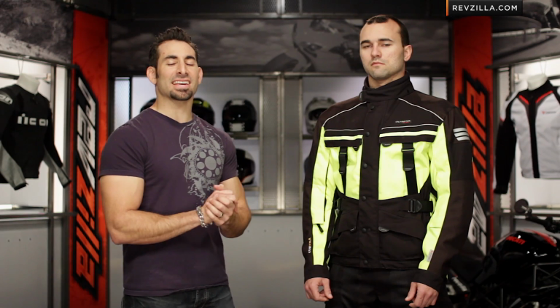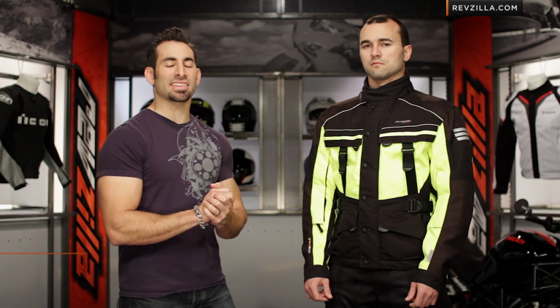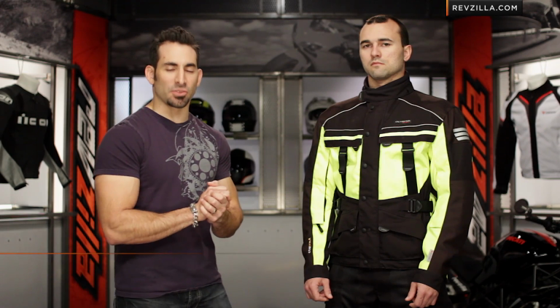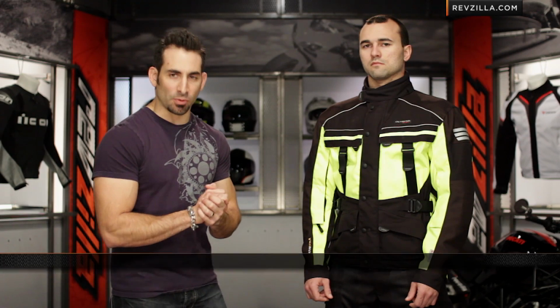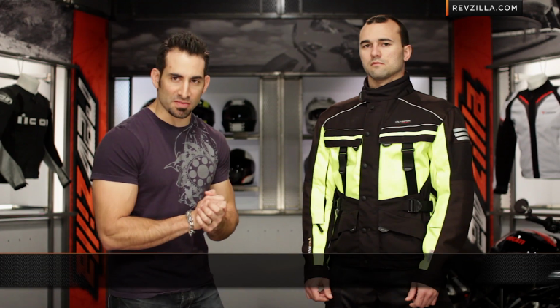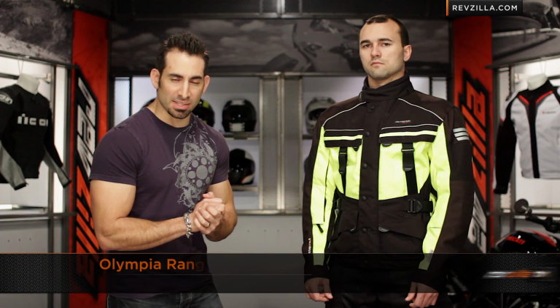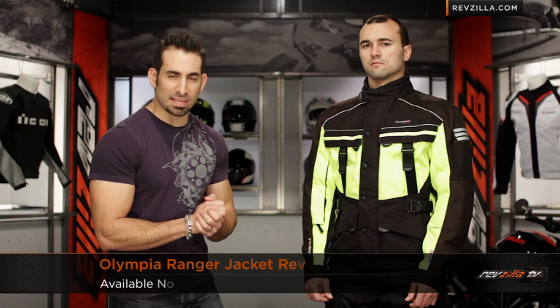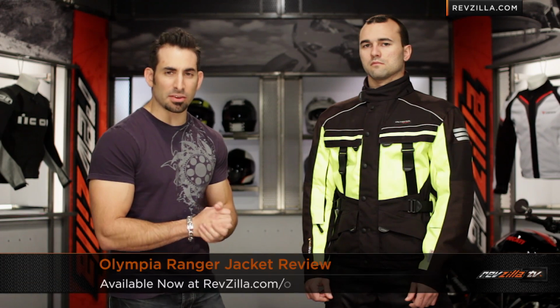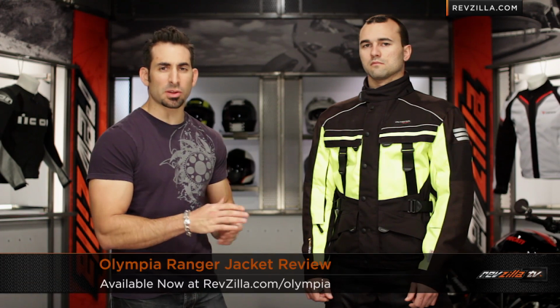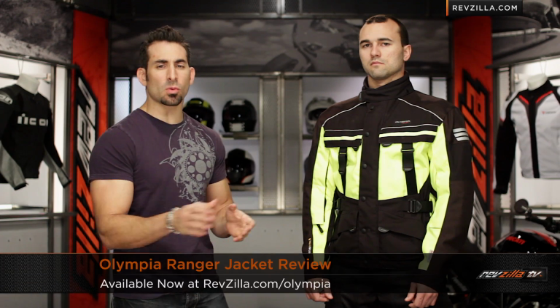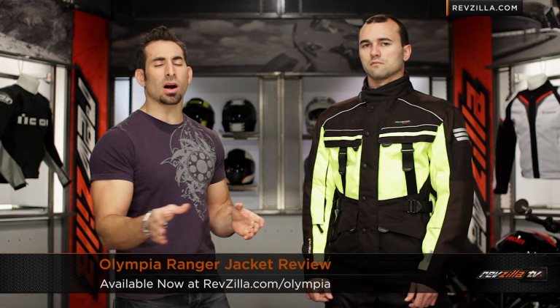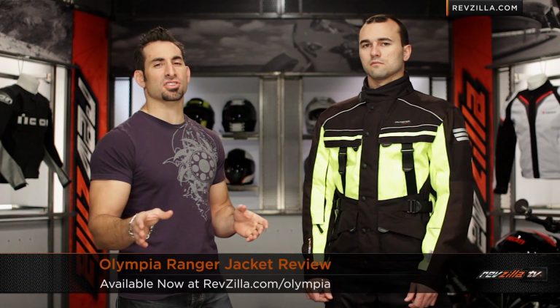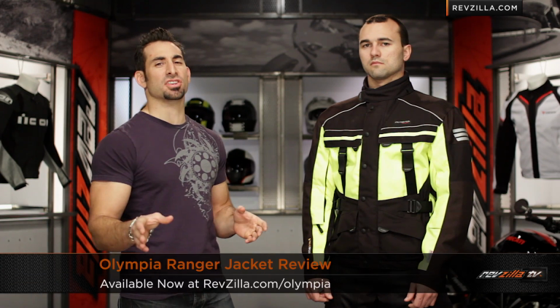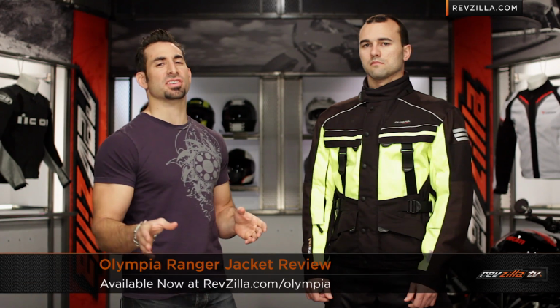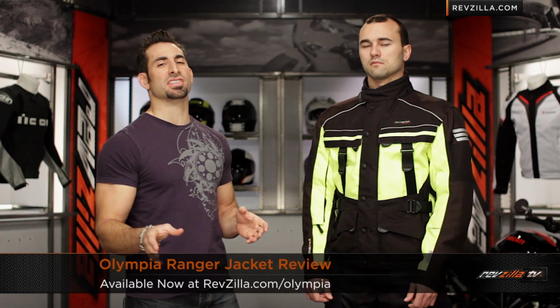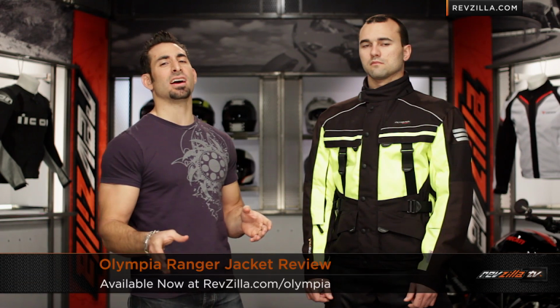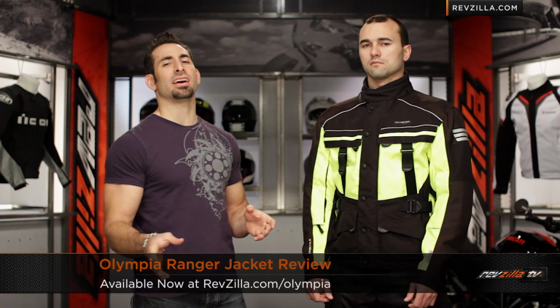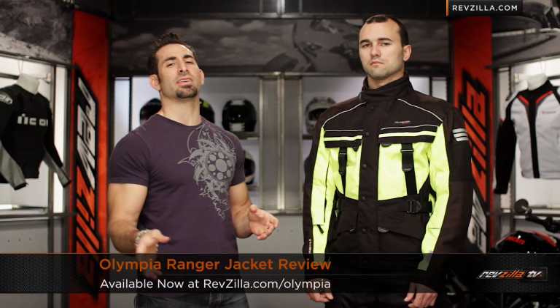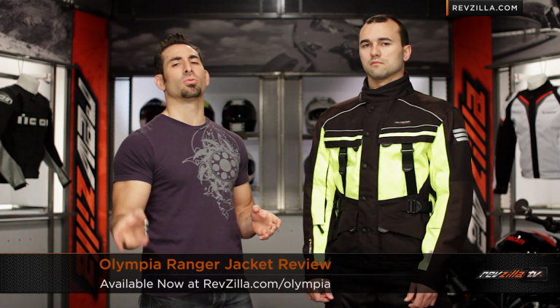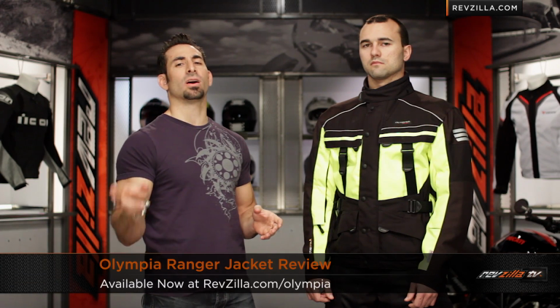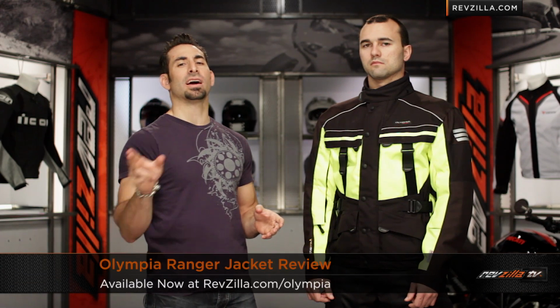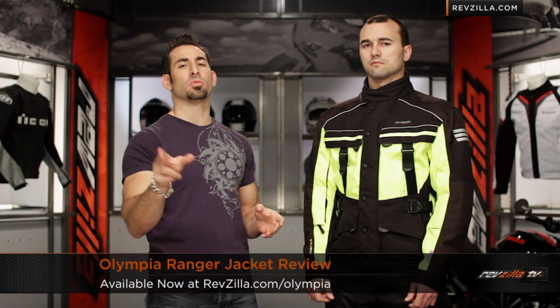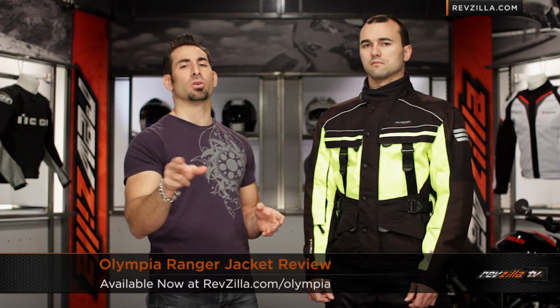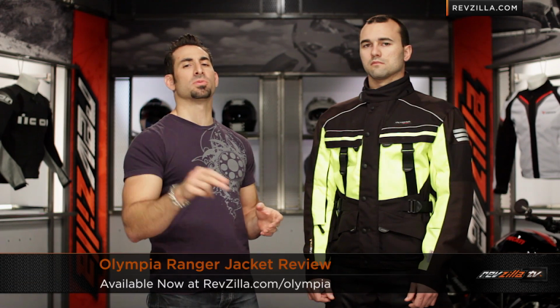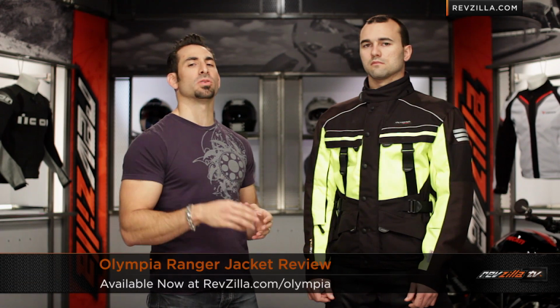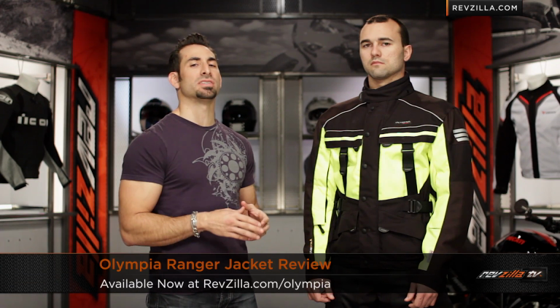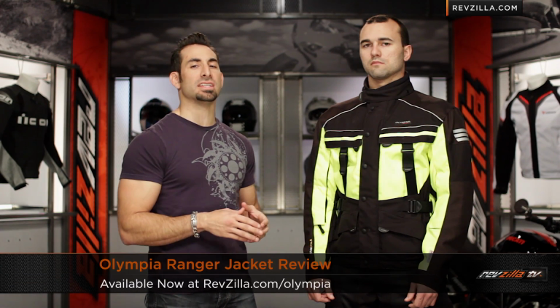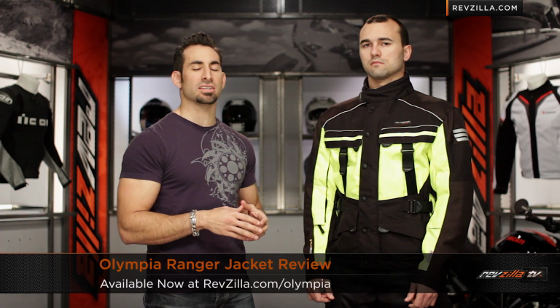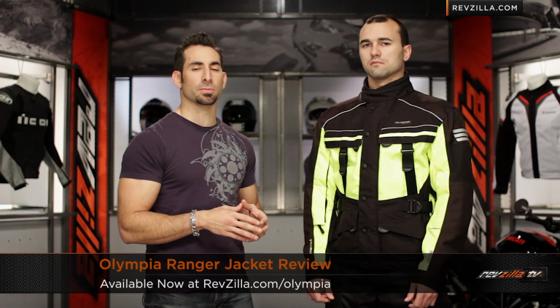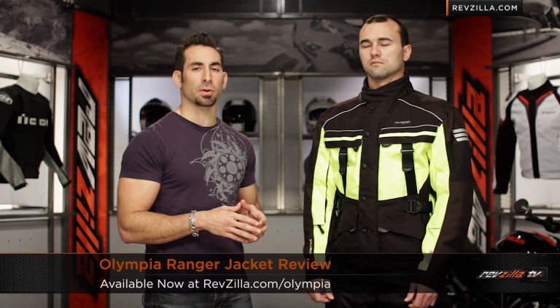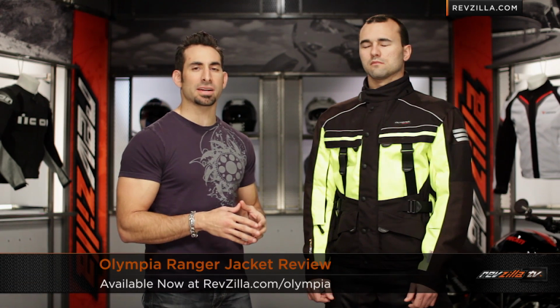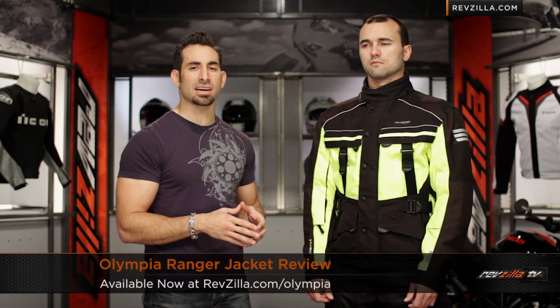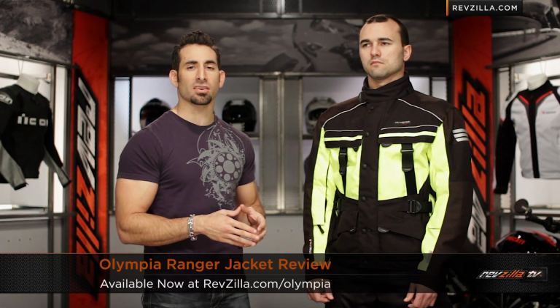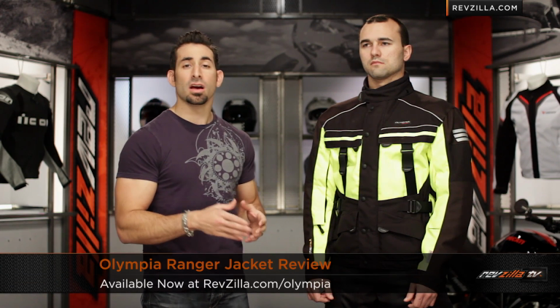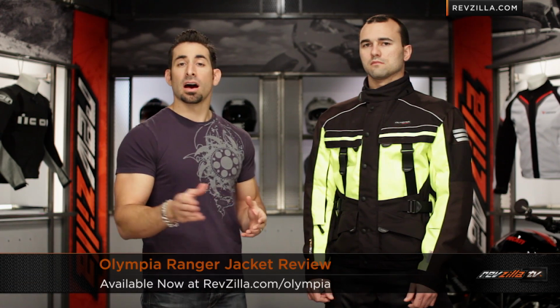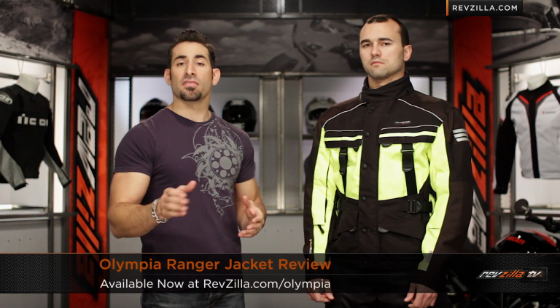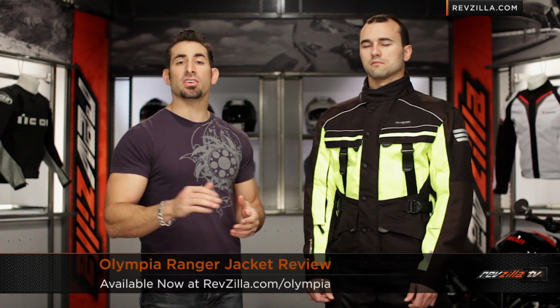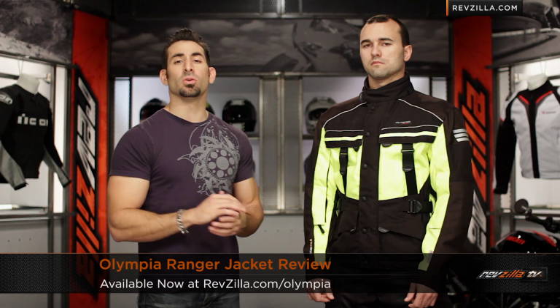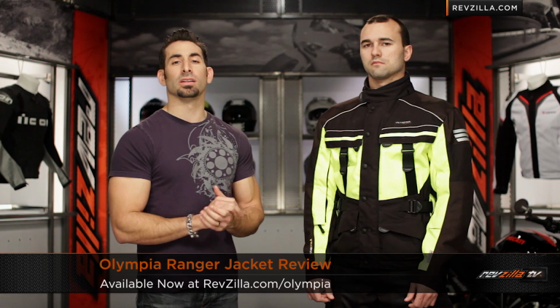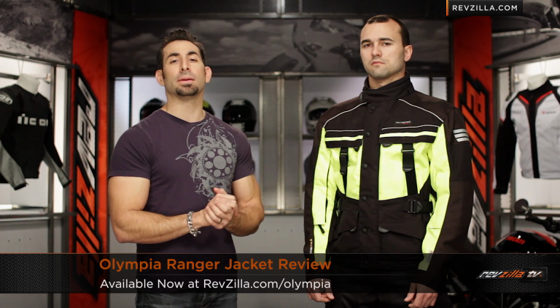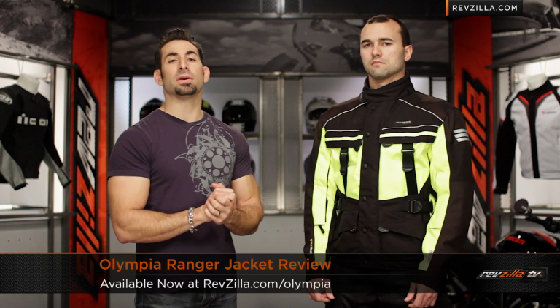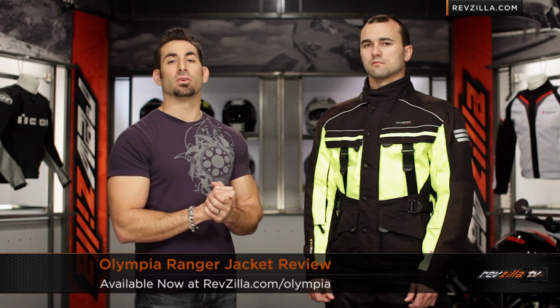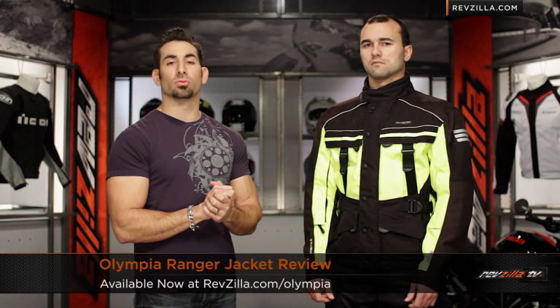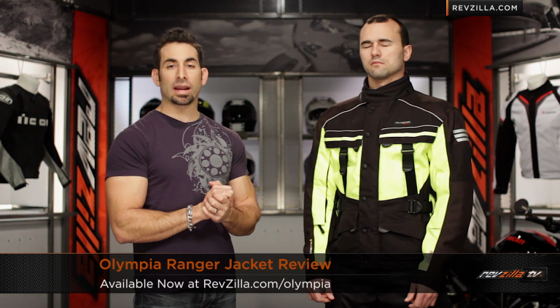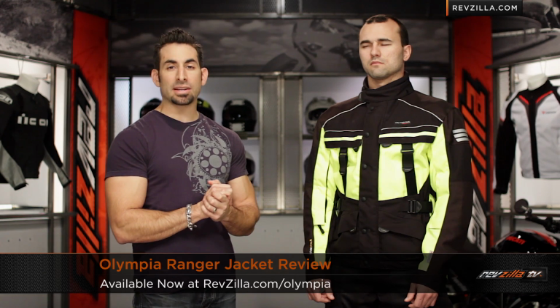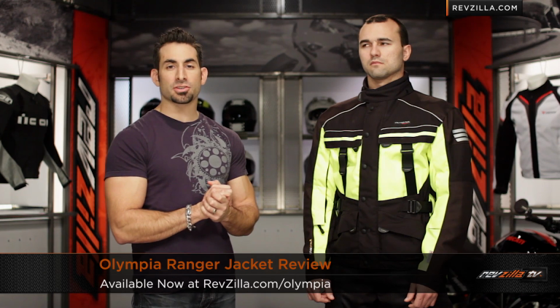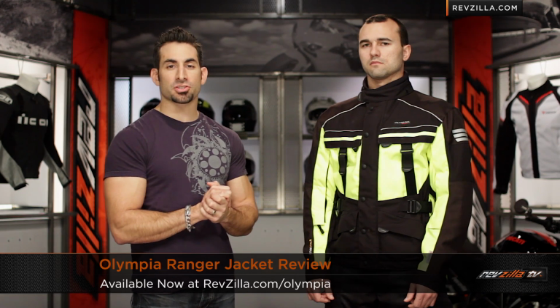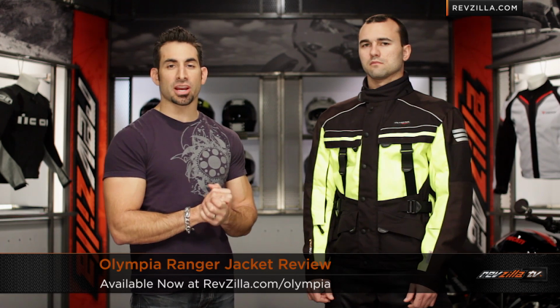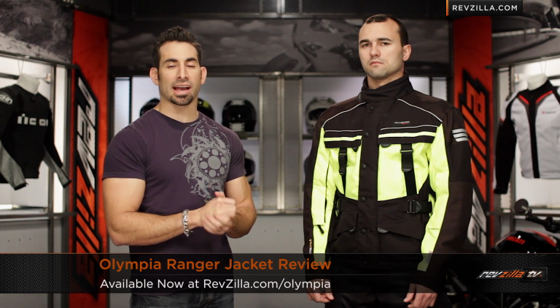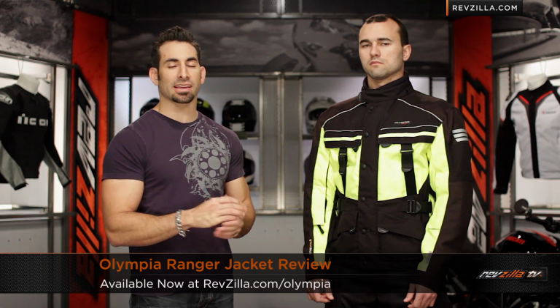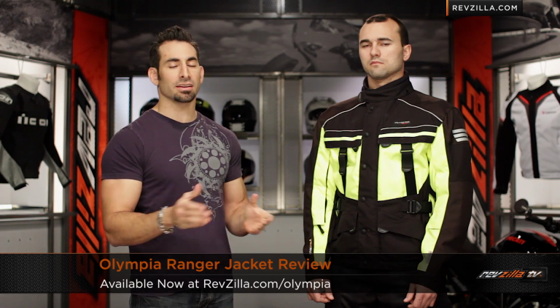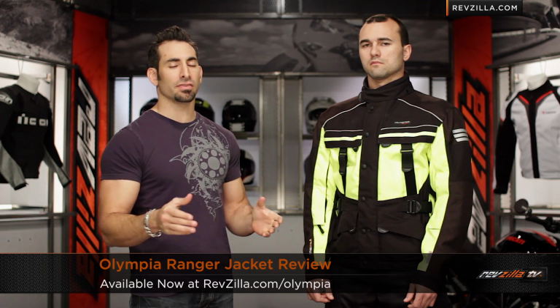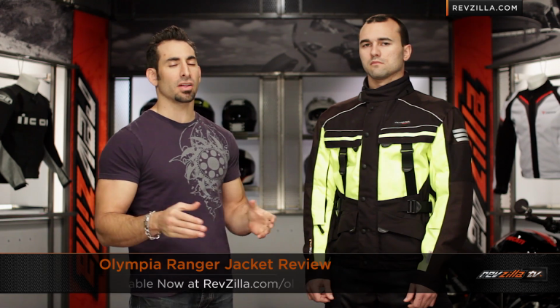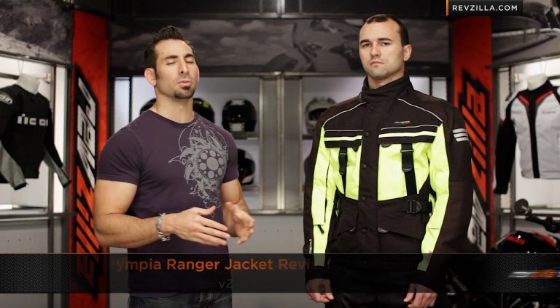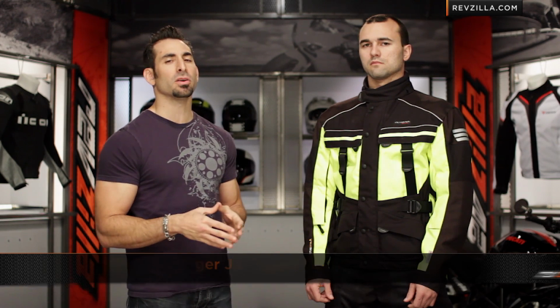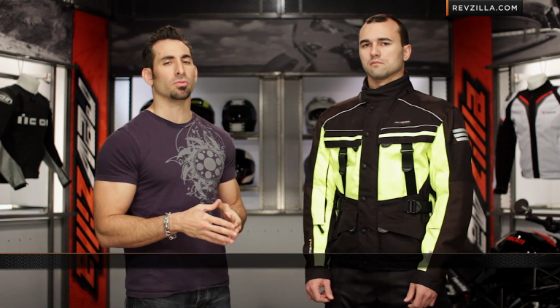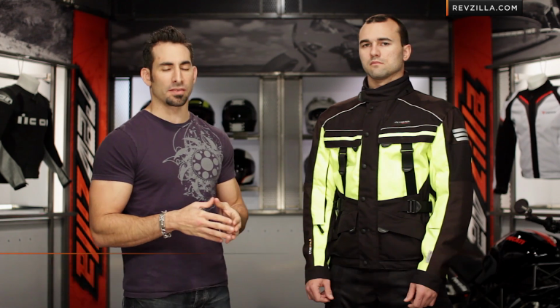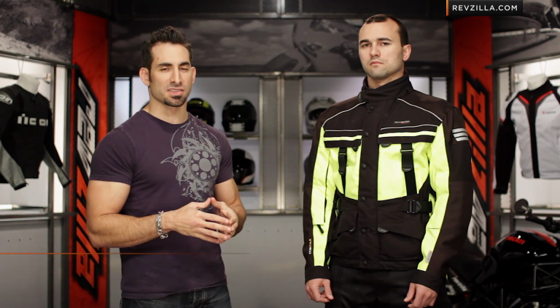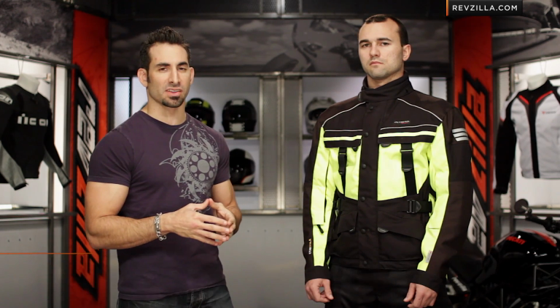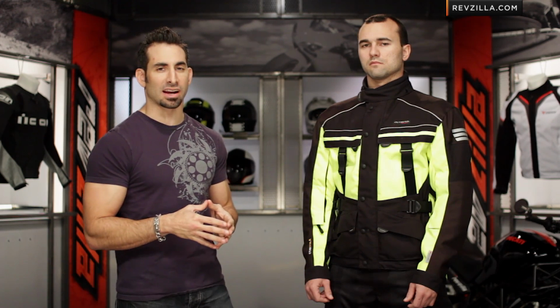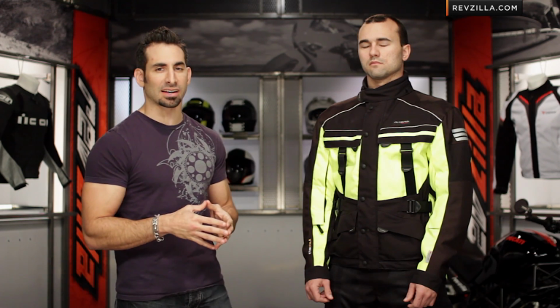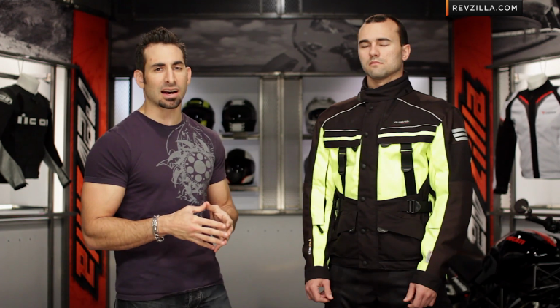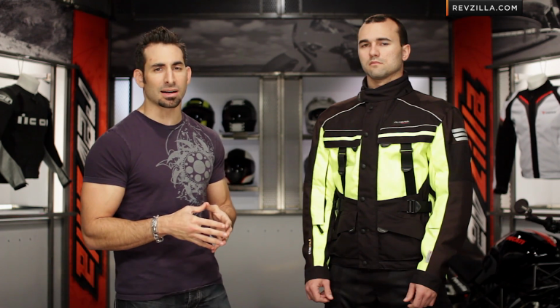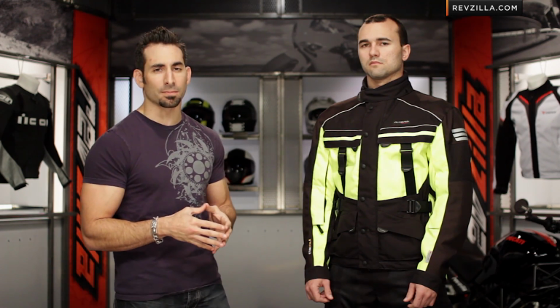This is Anthony with RevZilla TV where you can Watch, Decide and Ride. Welcome to our detailed breakdown of the new Olympia Ranger jacket available at RevZilla.com.